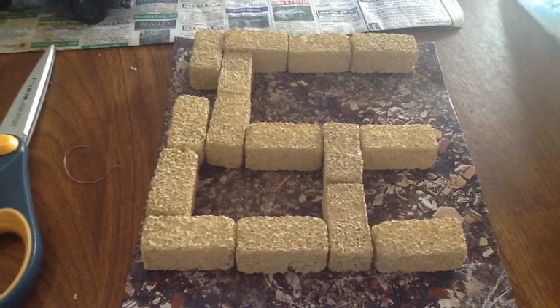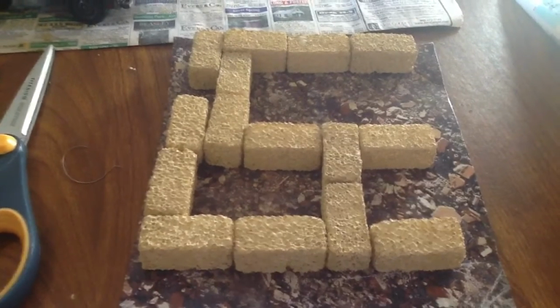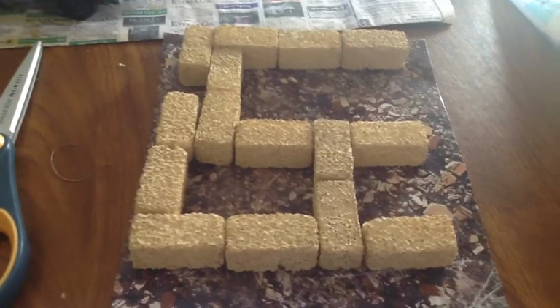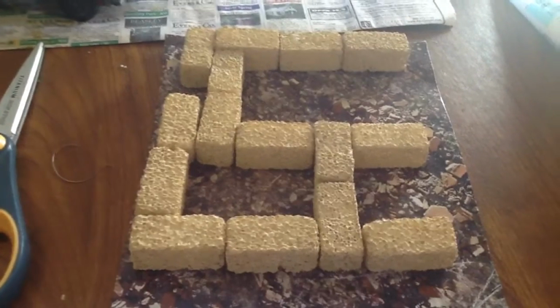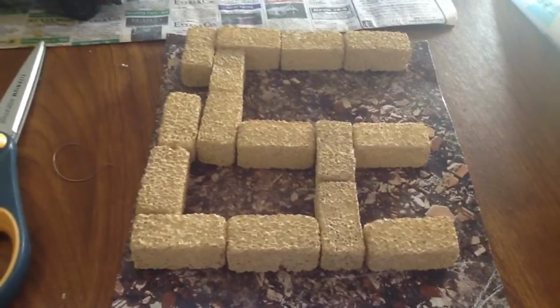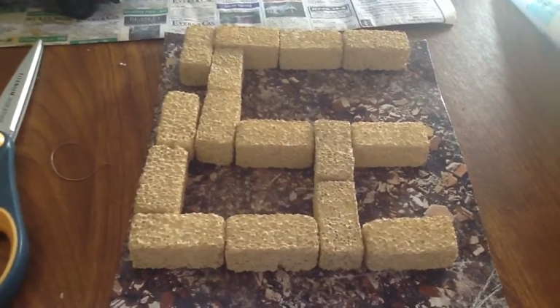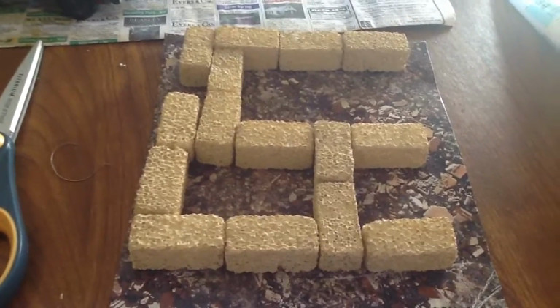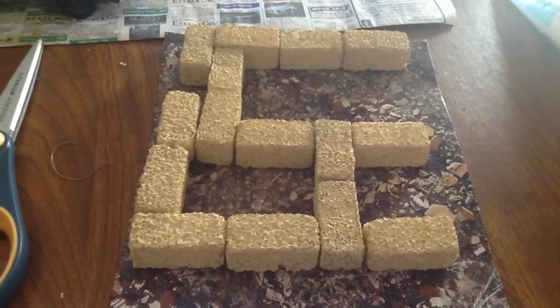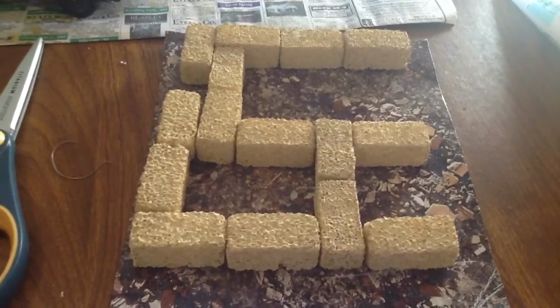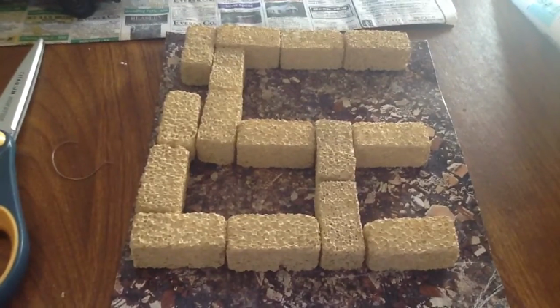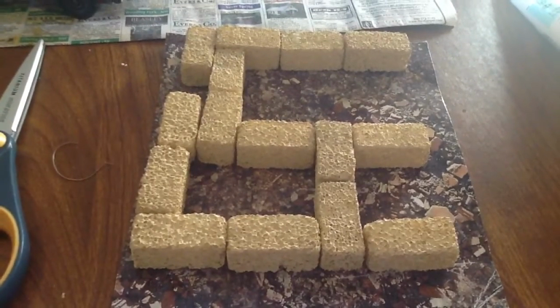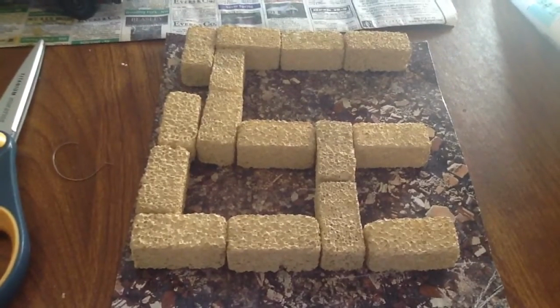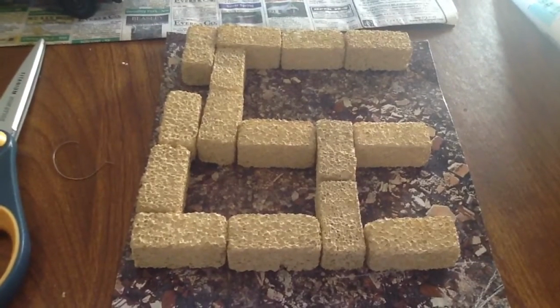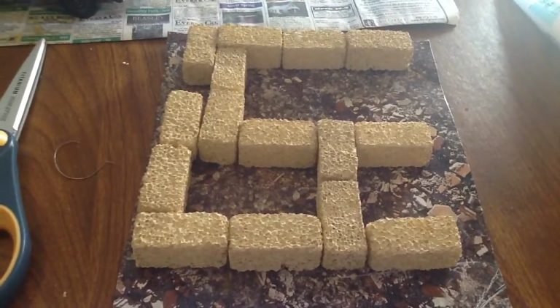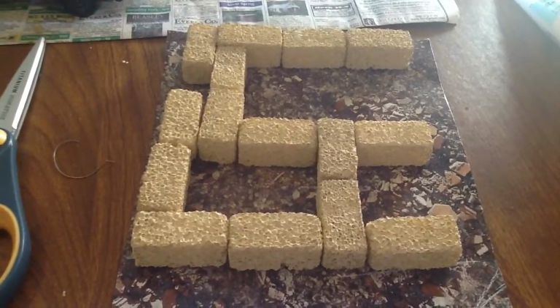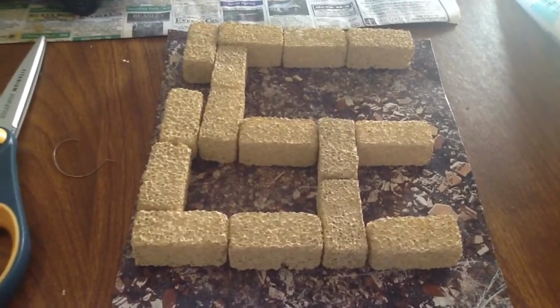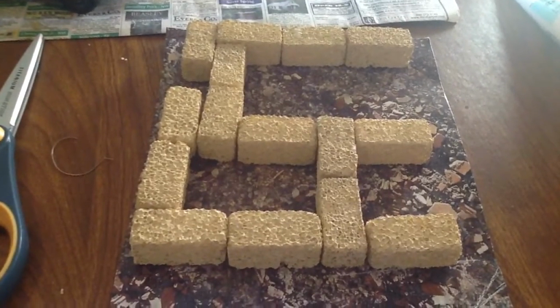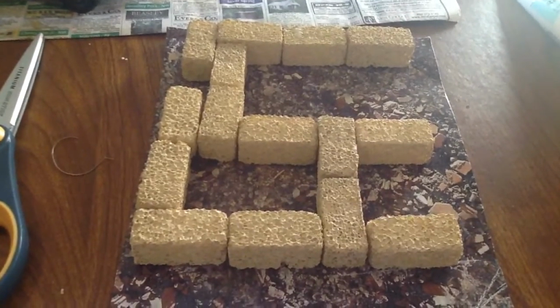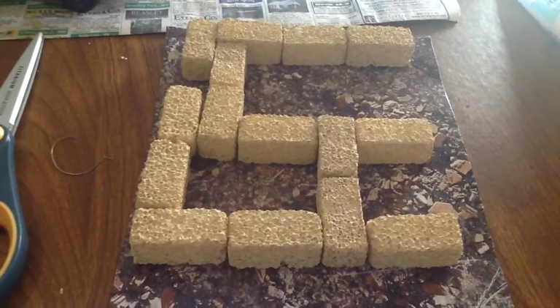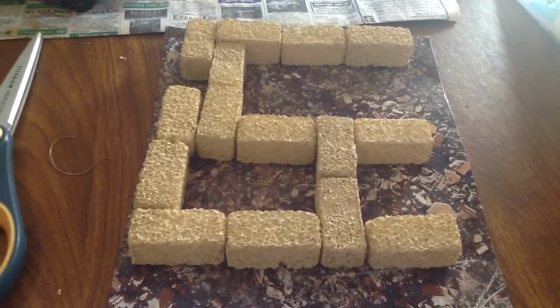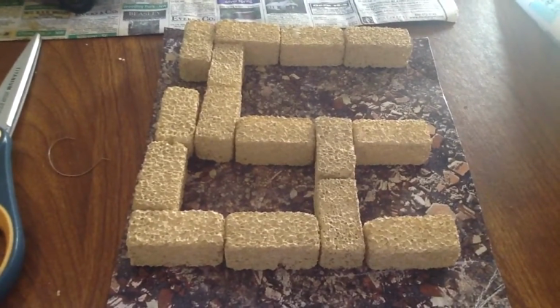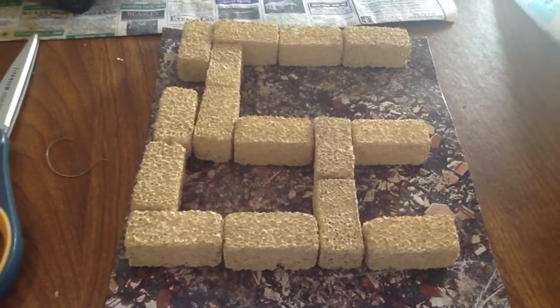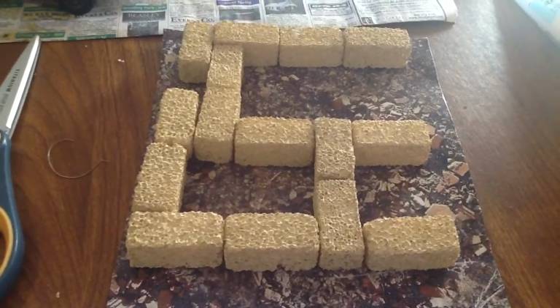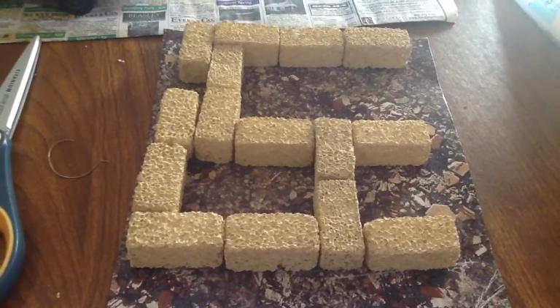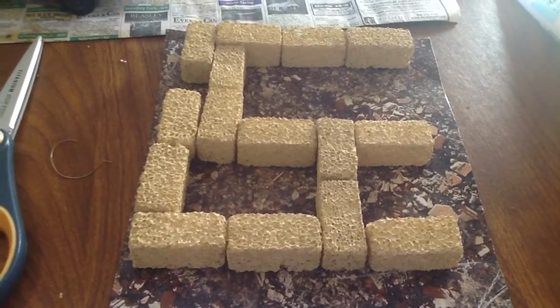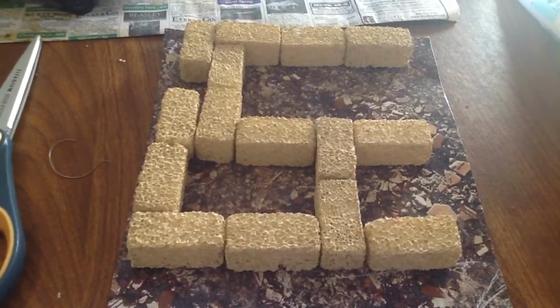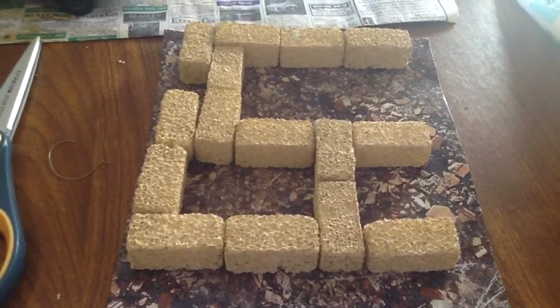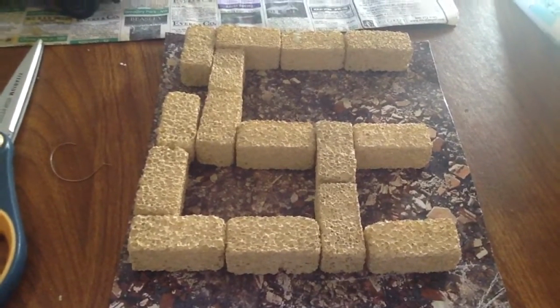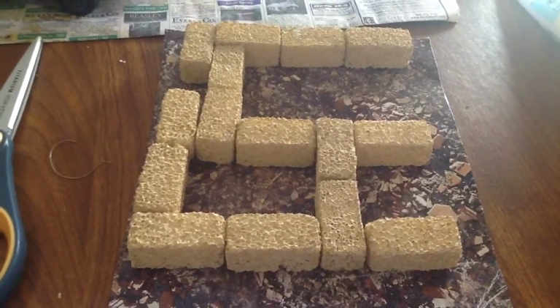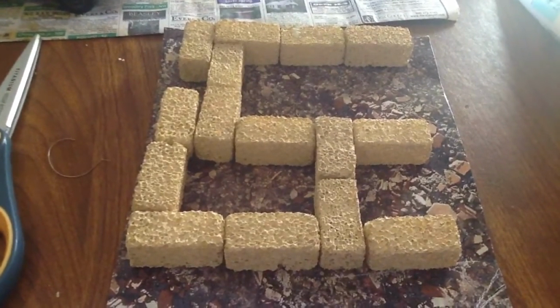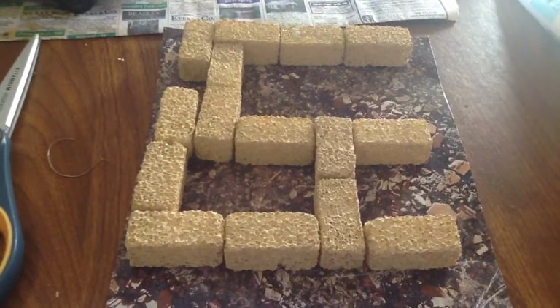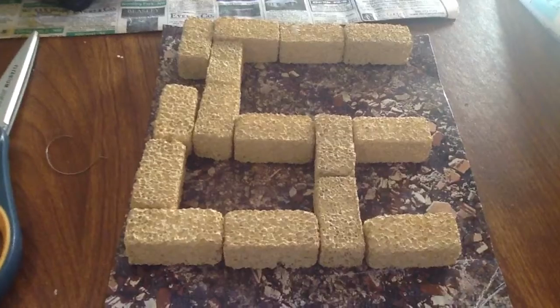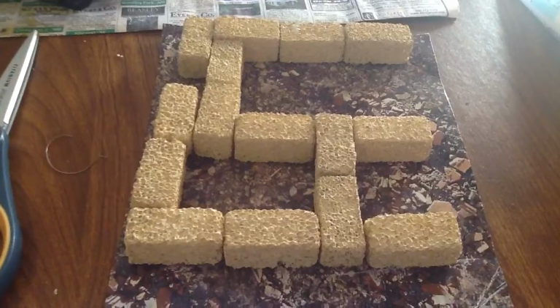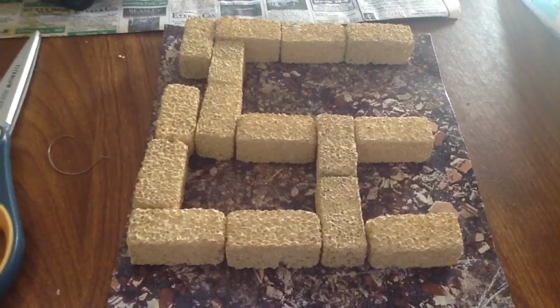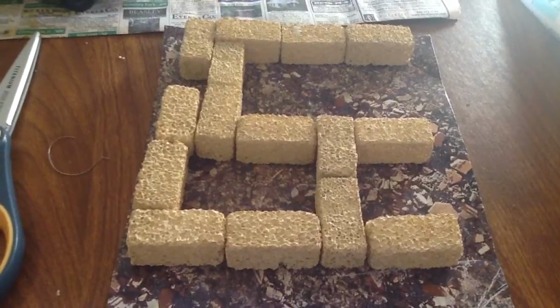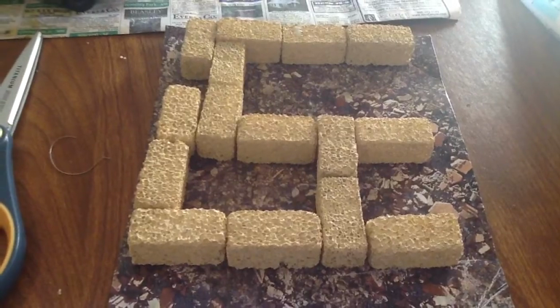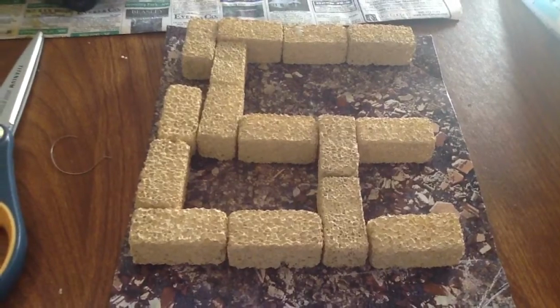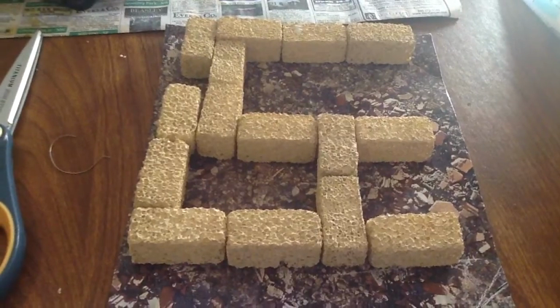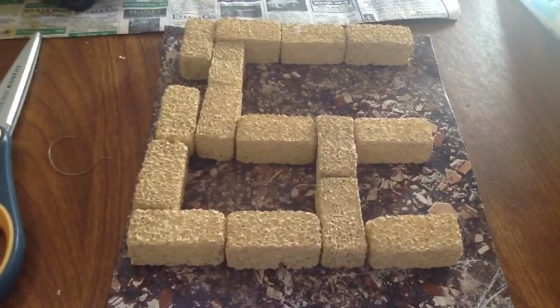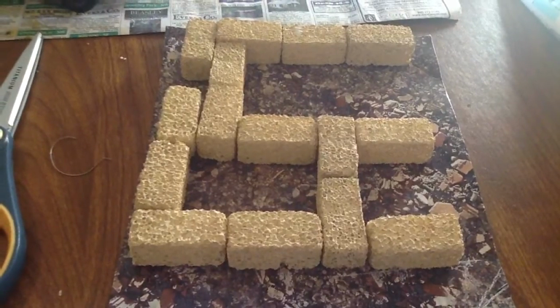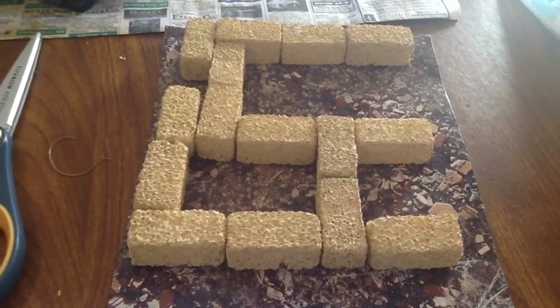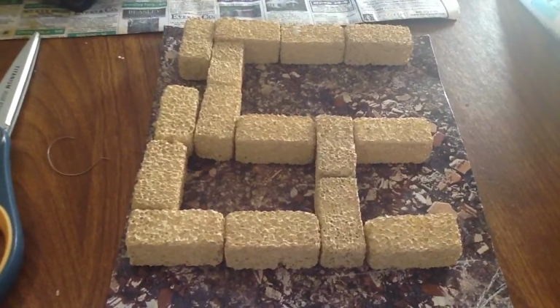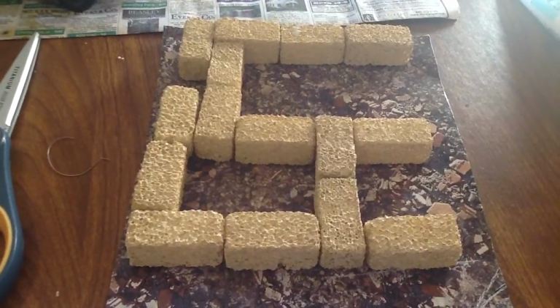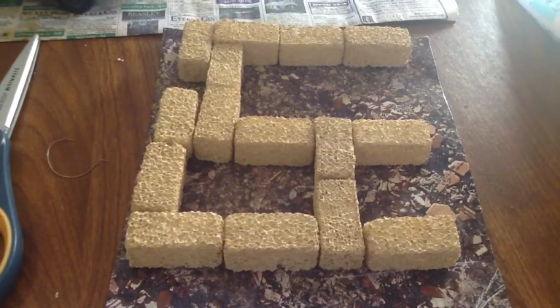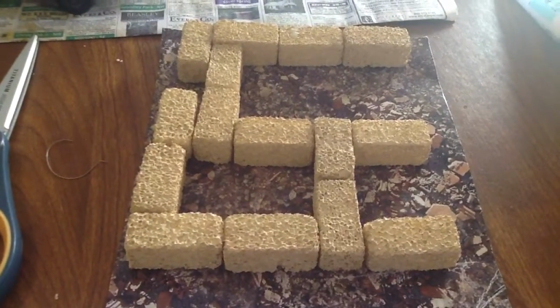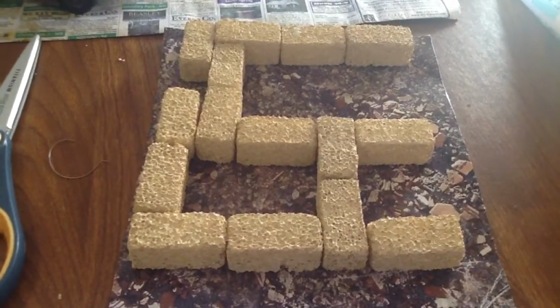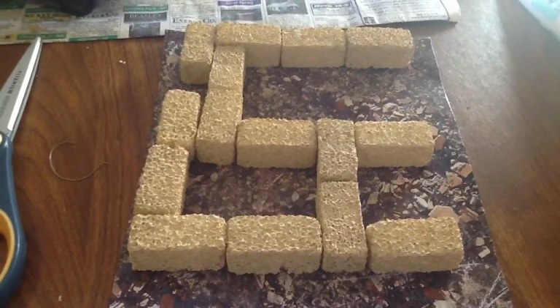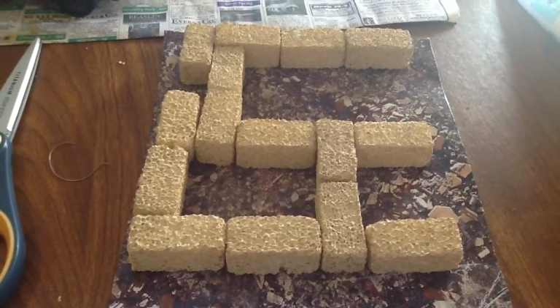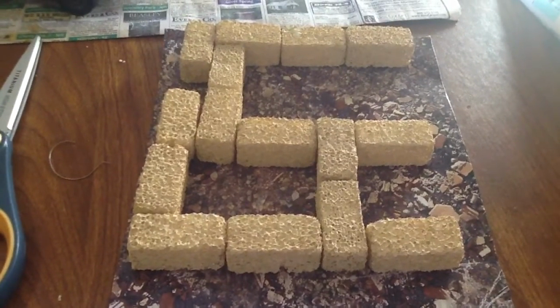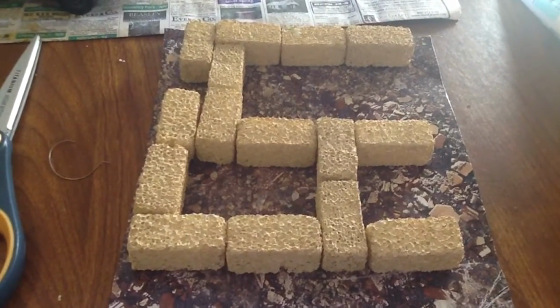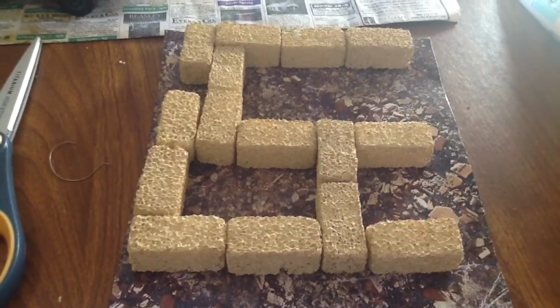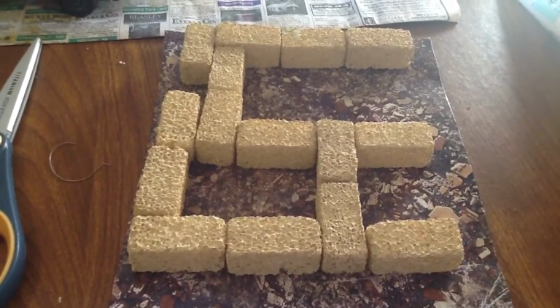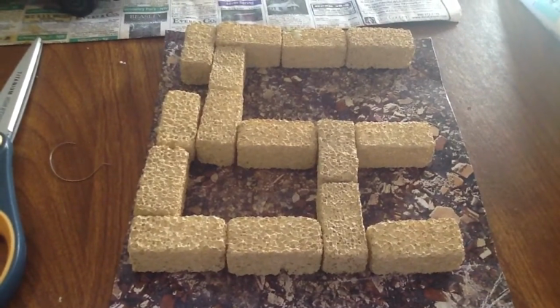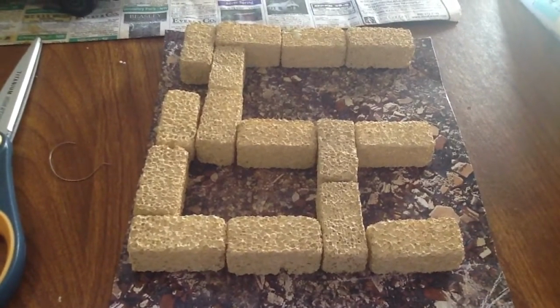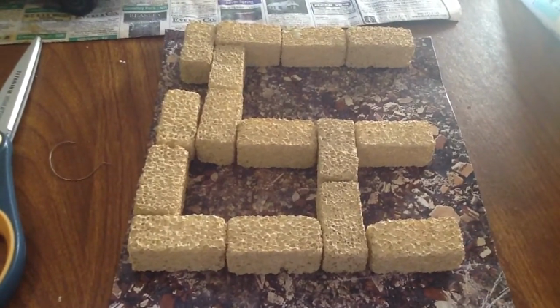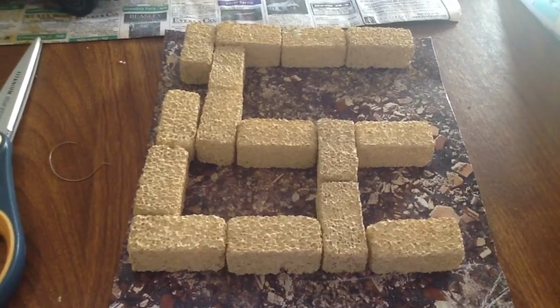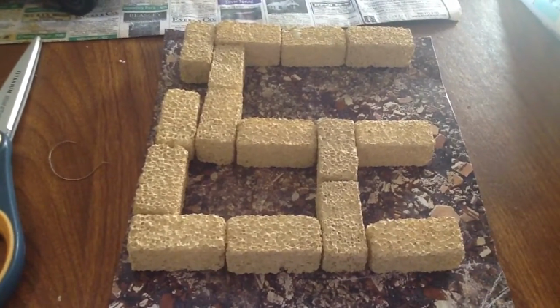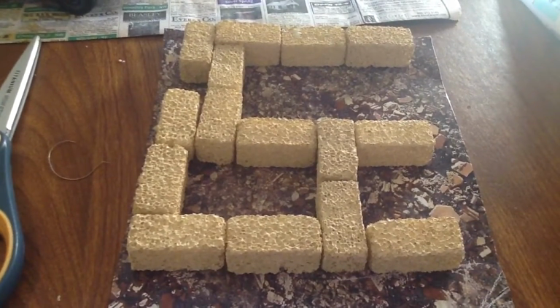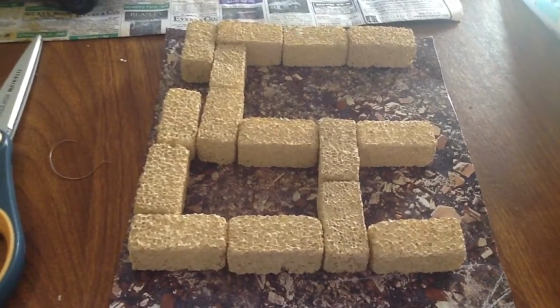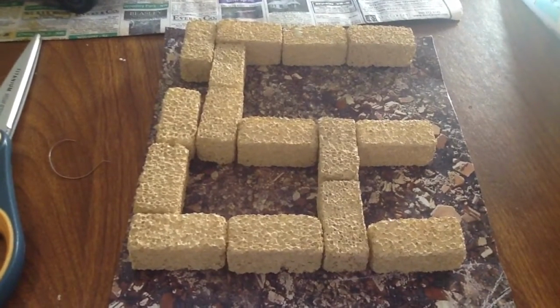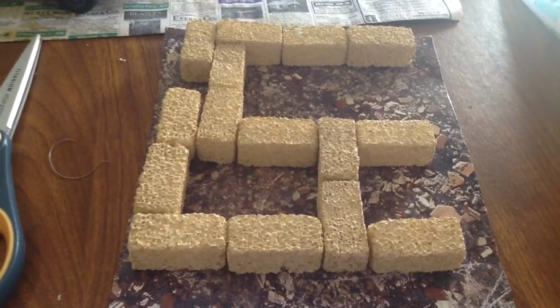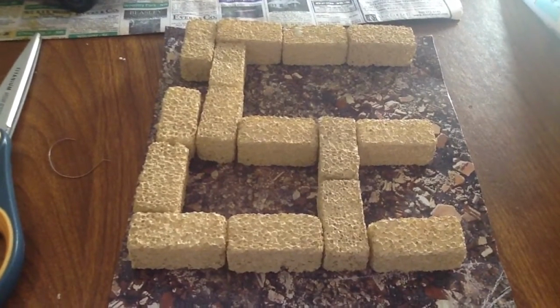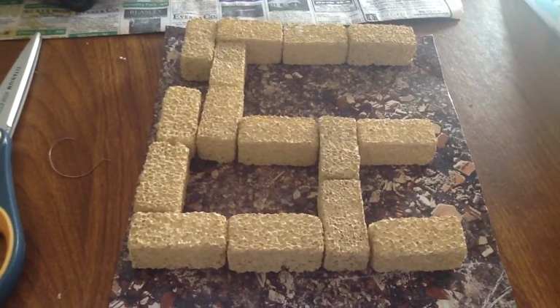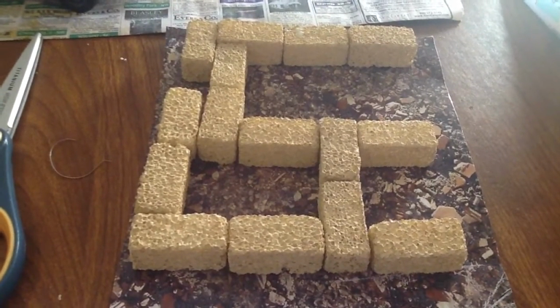Hey guys, it's Diorama Movie House. Just wanted to do a quick update on the building I'm making. I hope you enjoy.